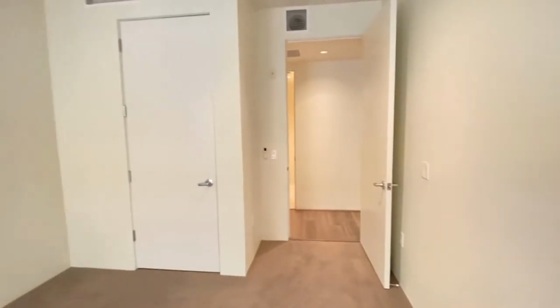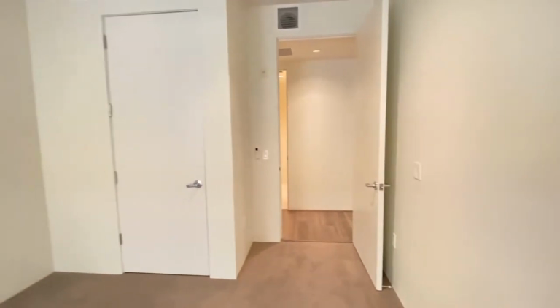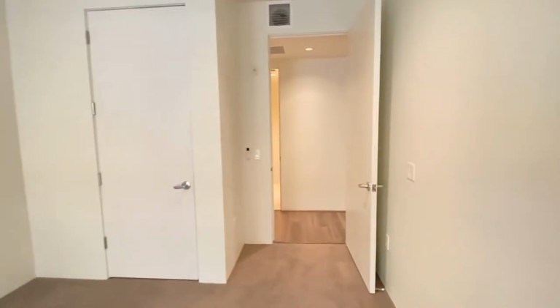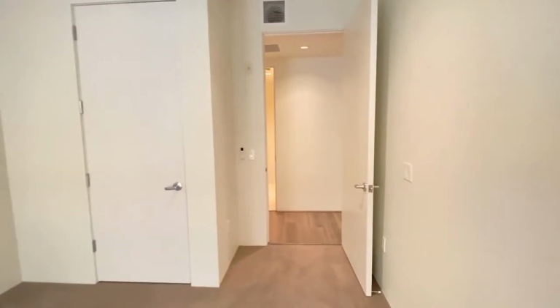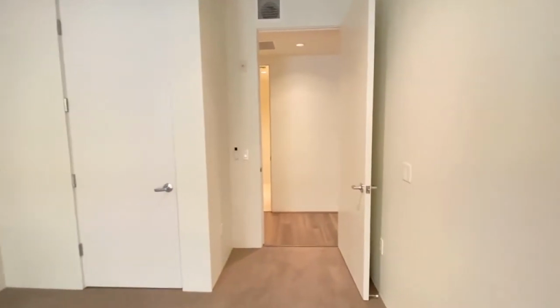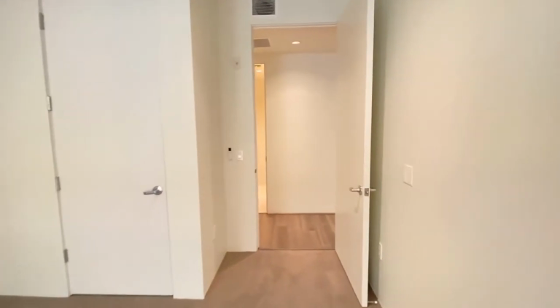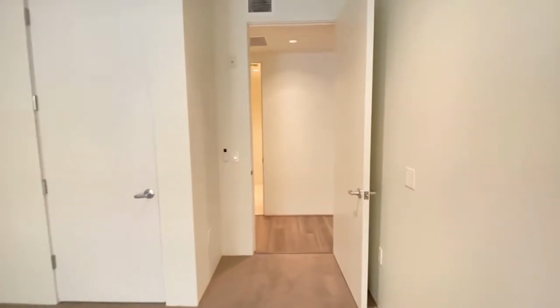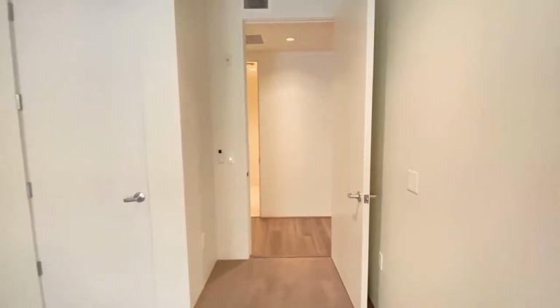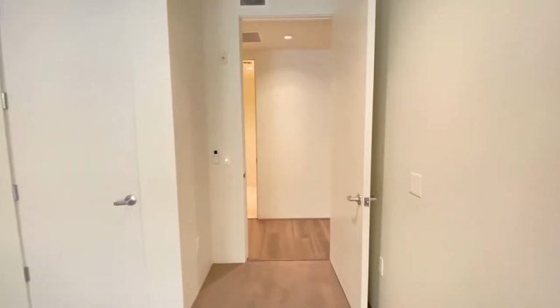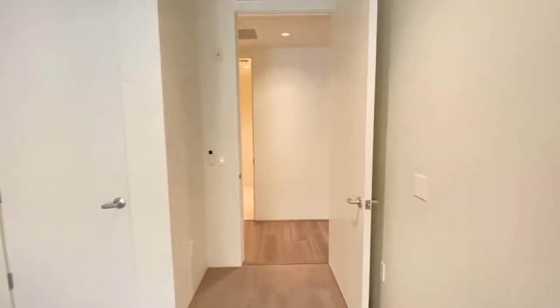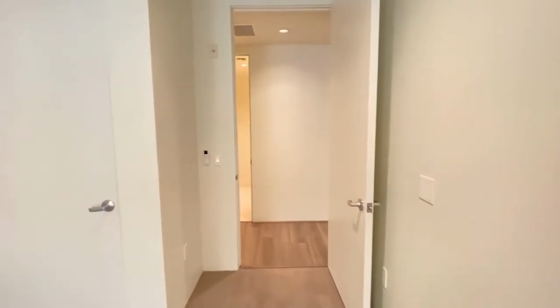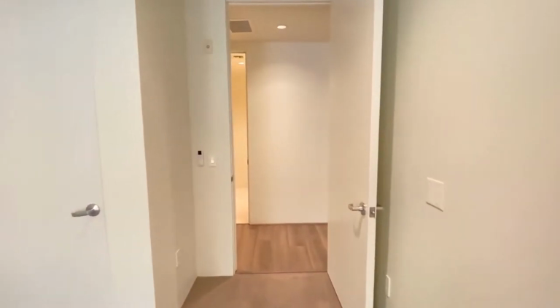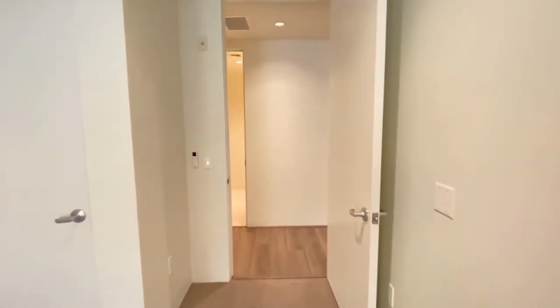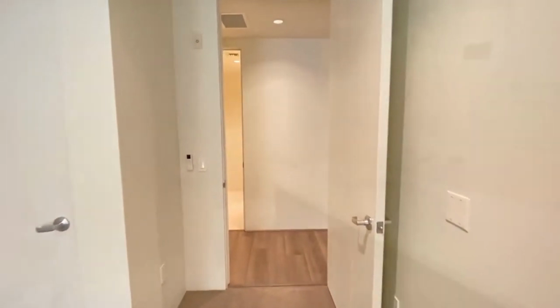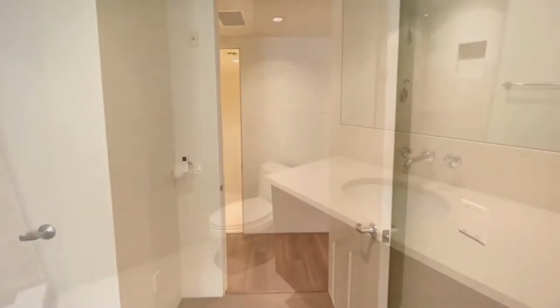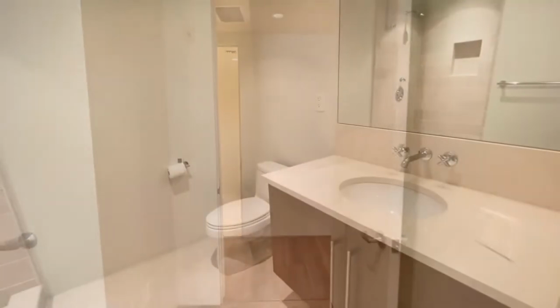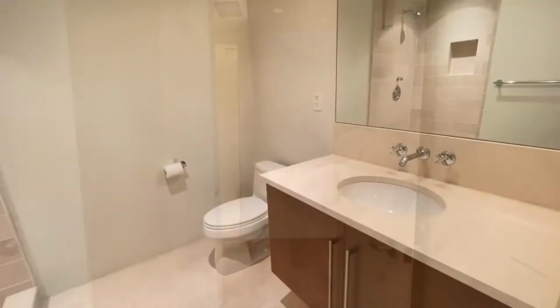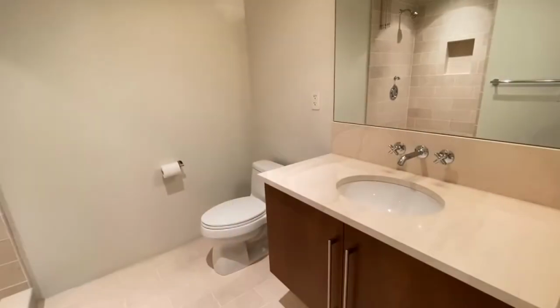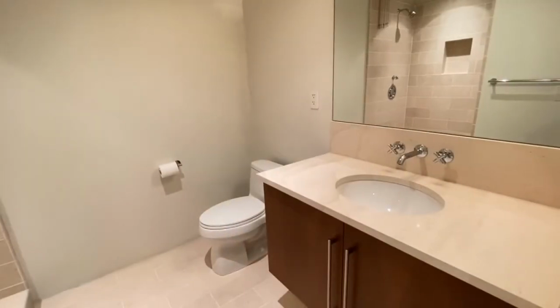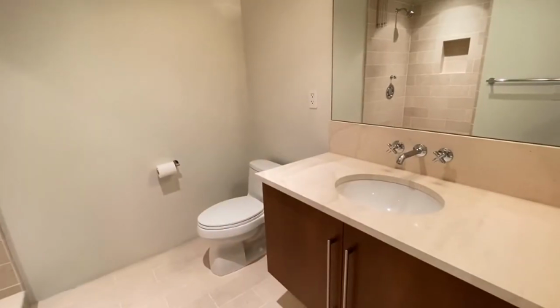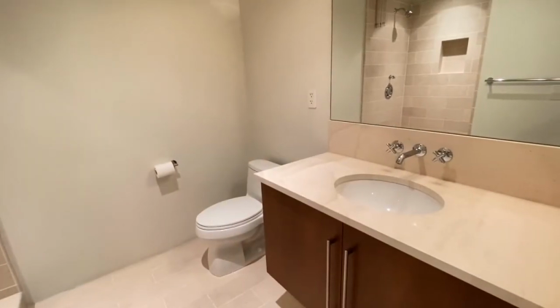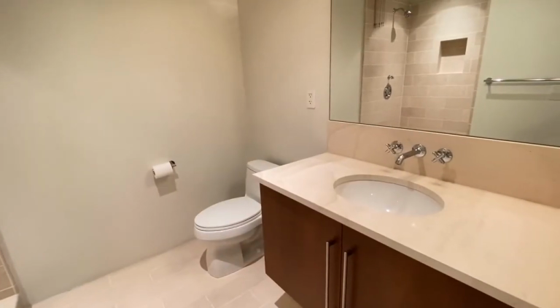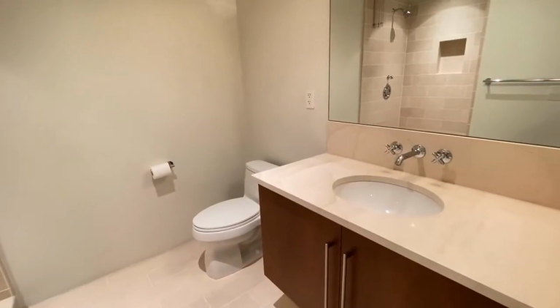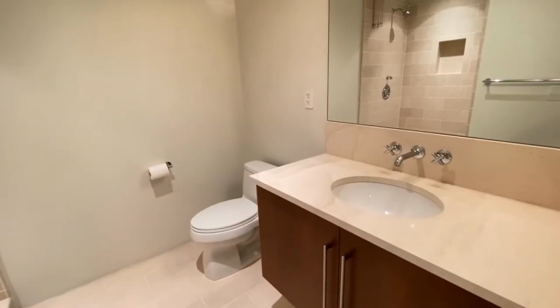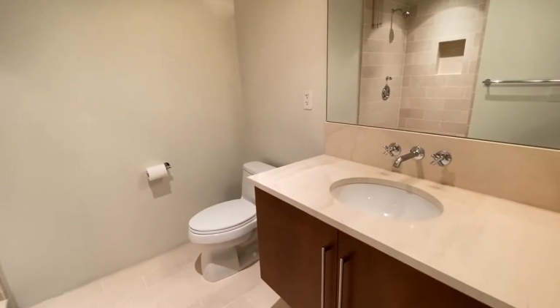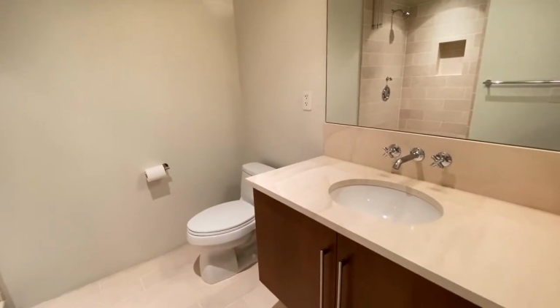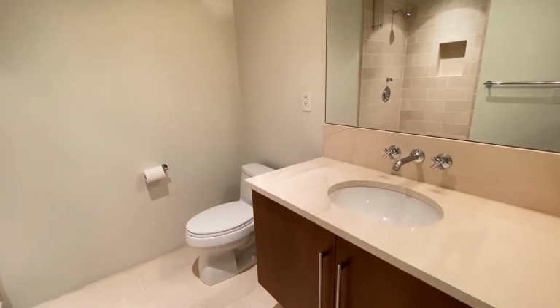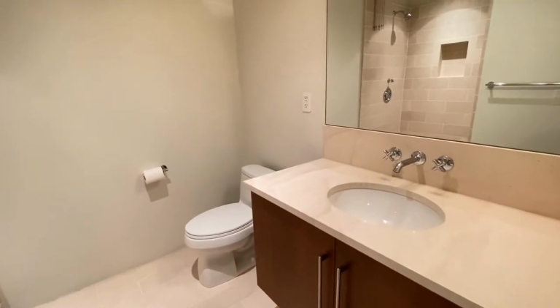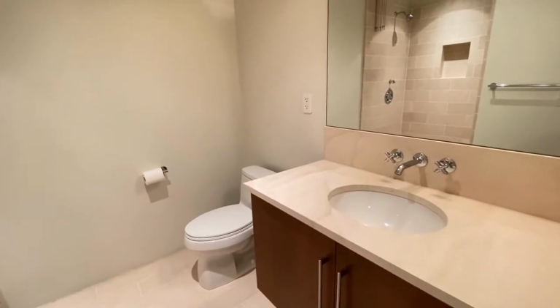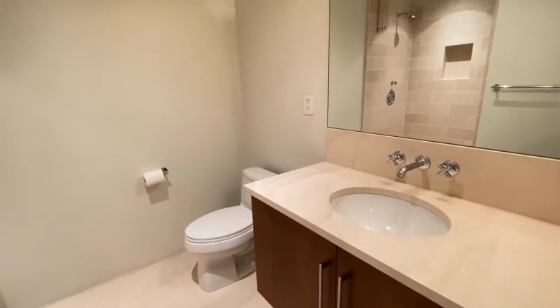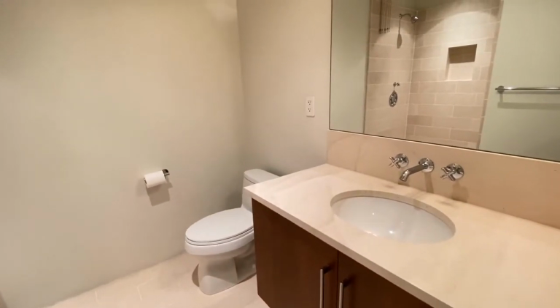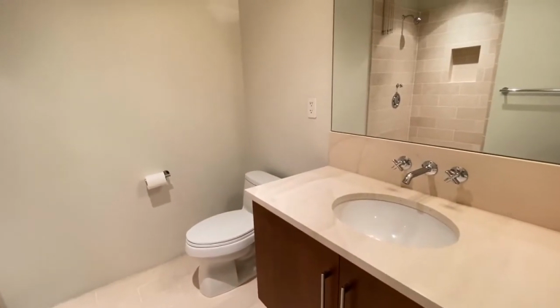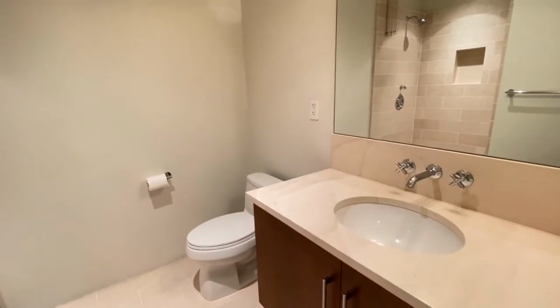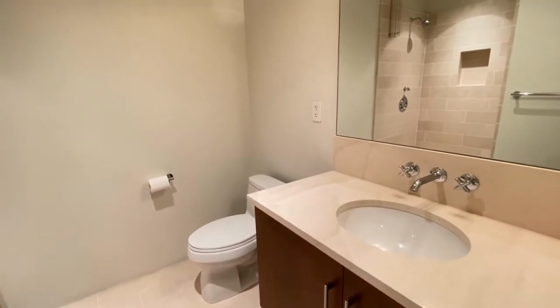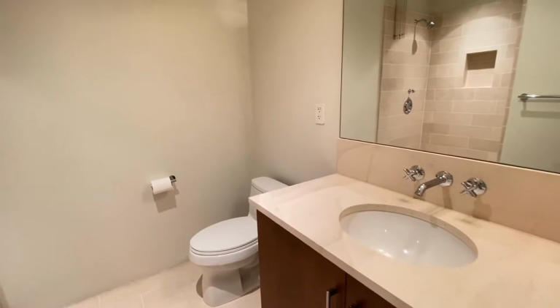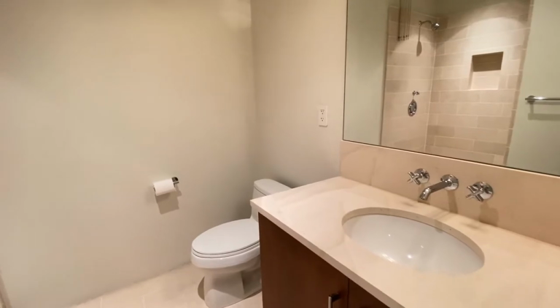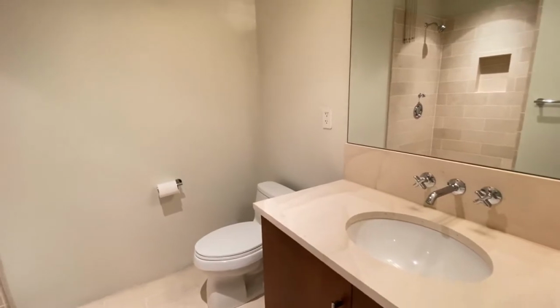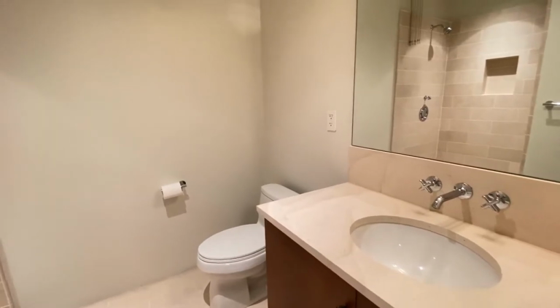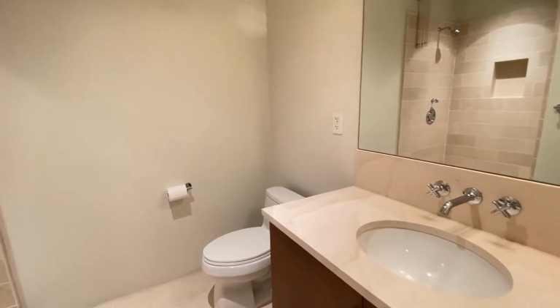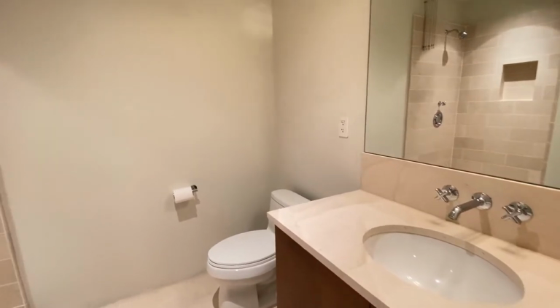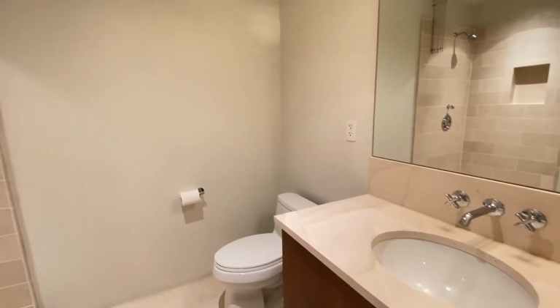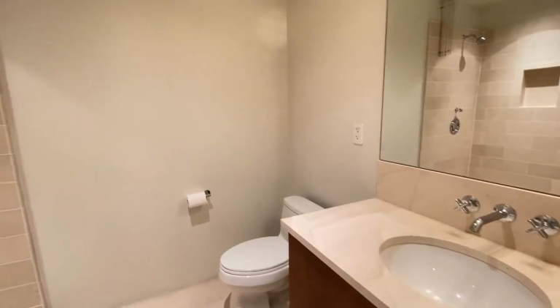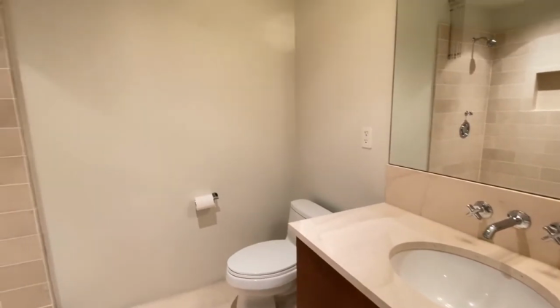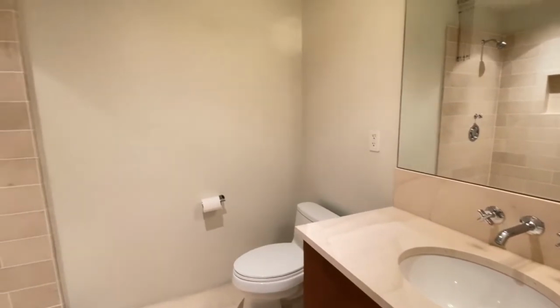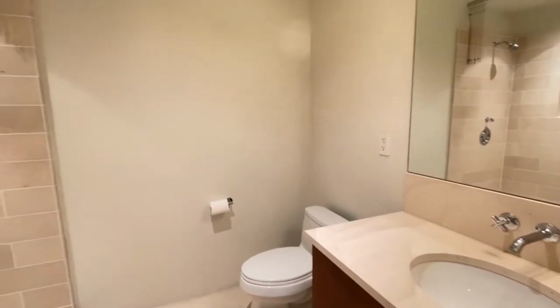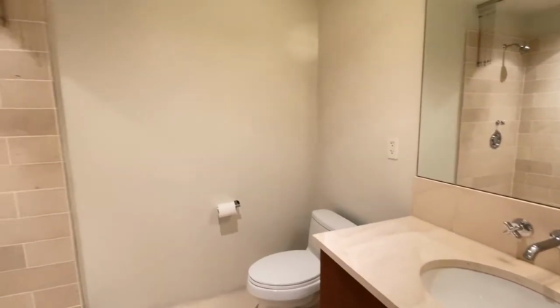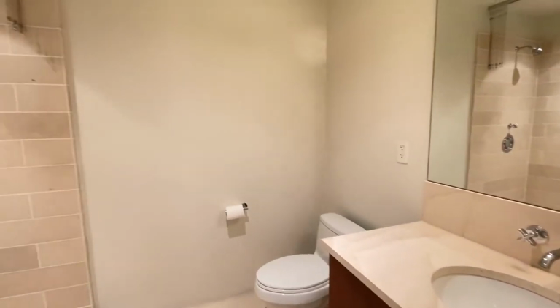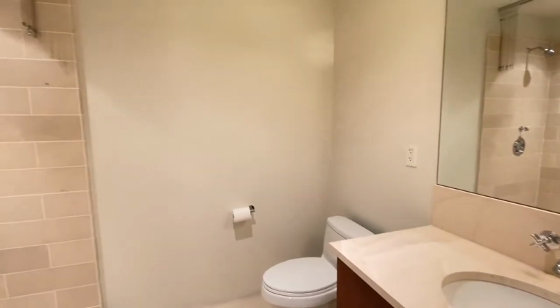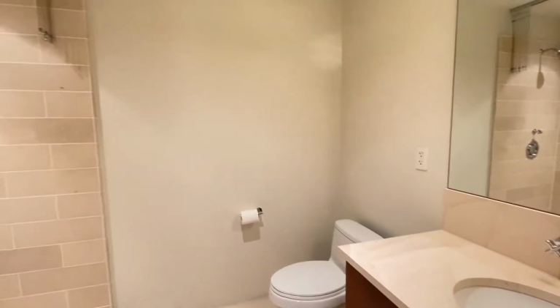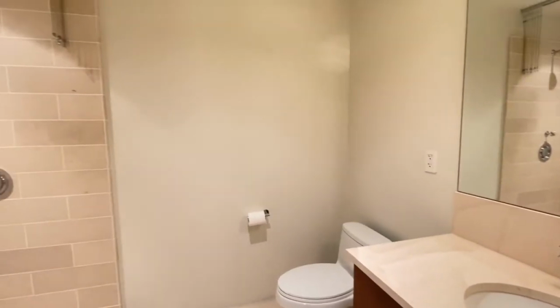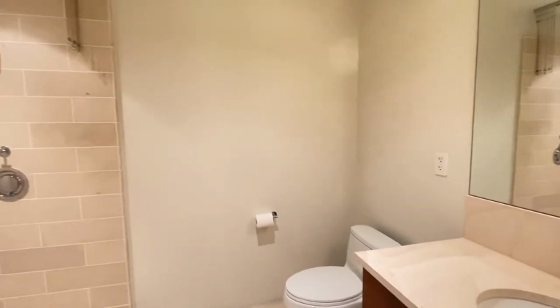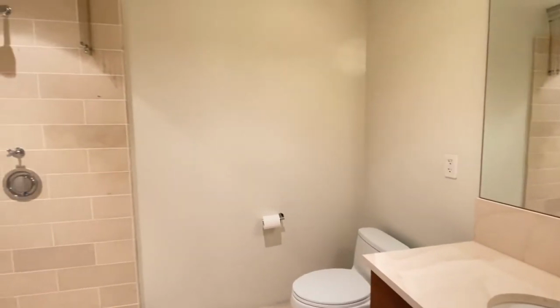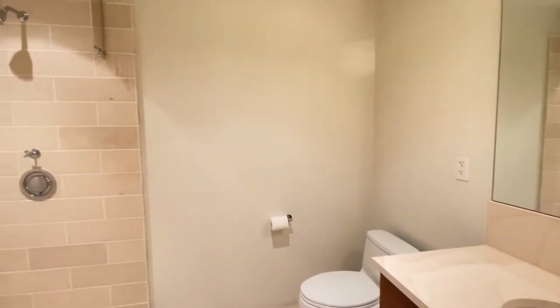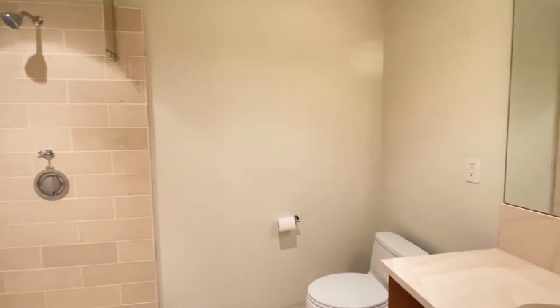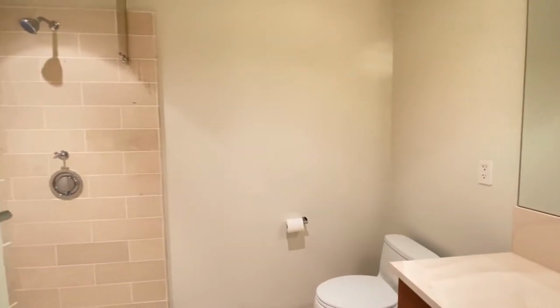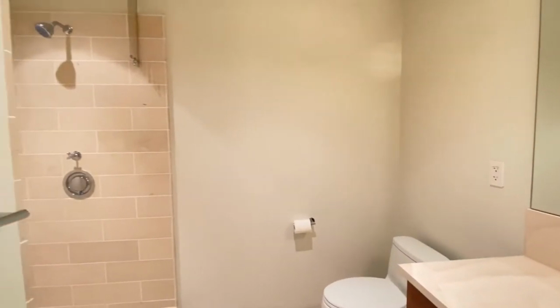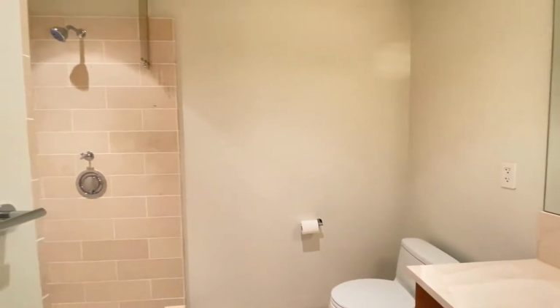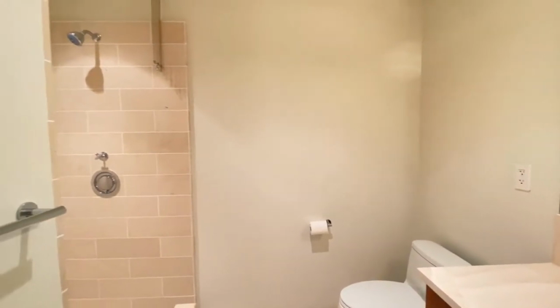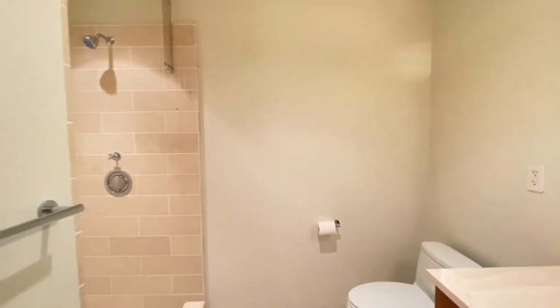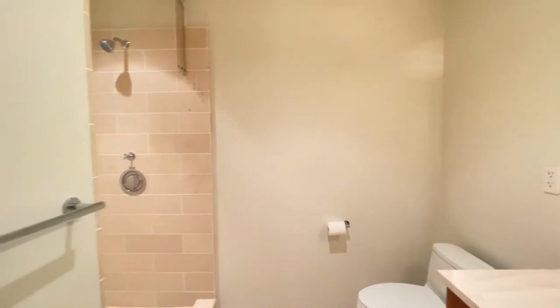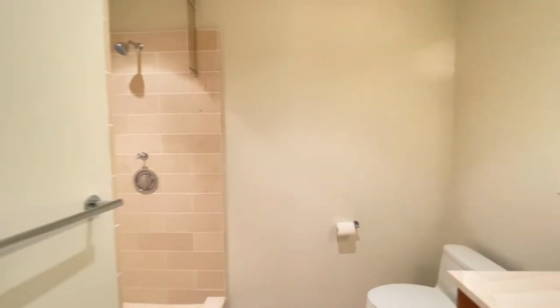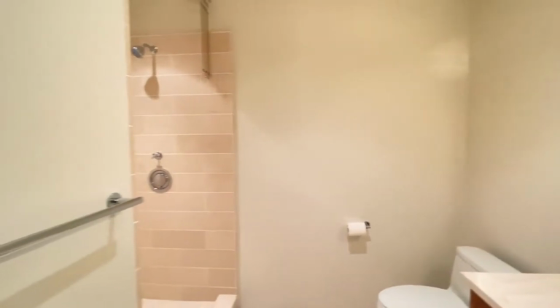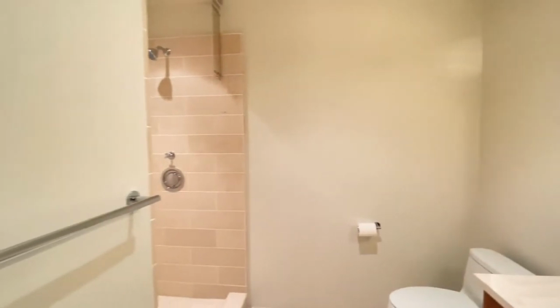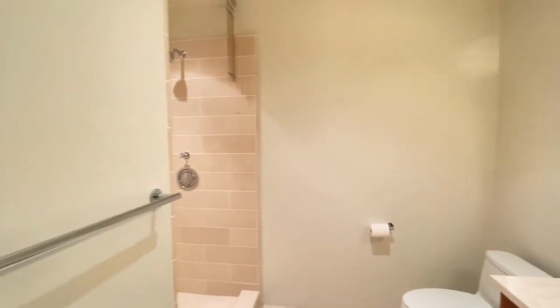We'll go across the hall and look at the guest bathroom. It features a single sink vanity, great cabinet, tile floor, and tile shower.